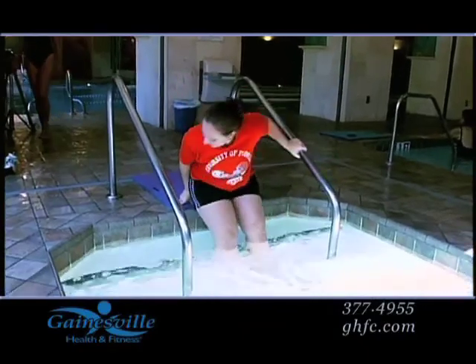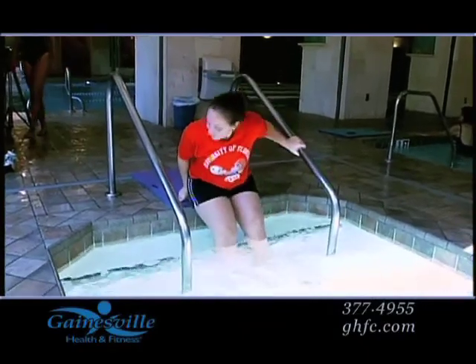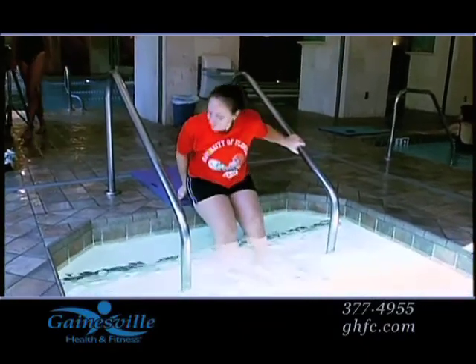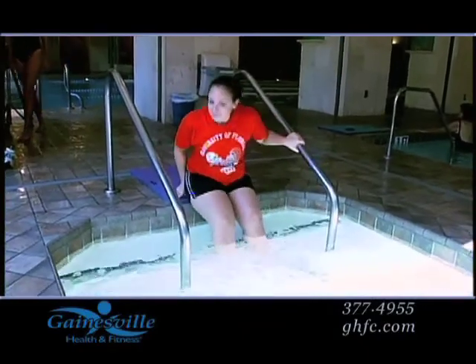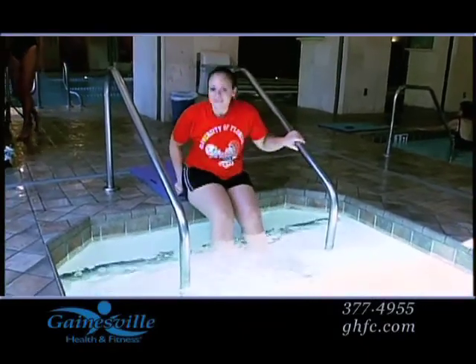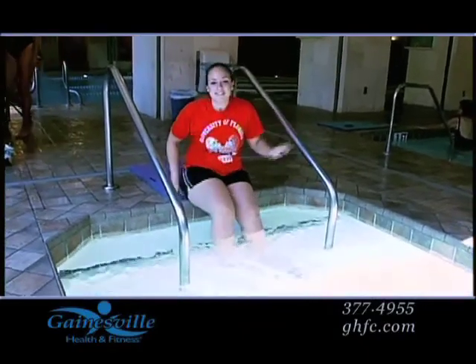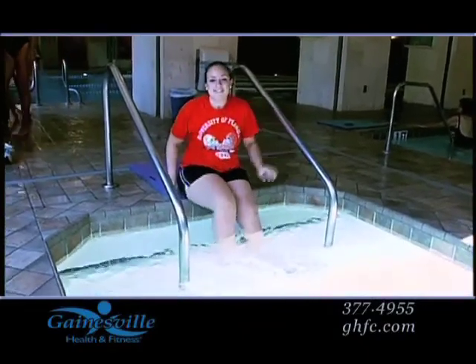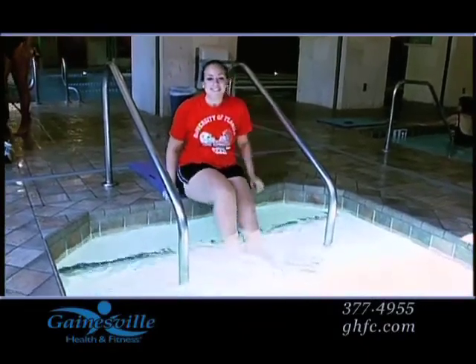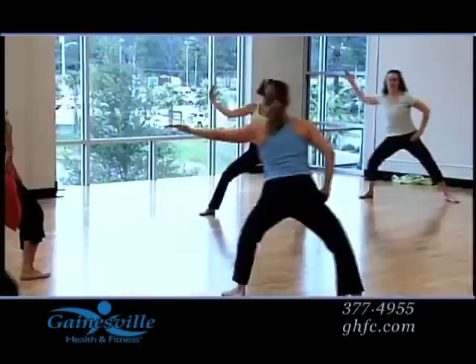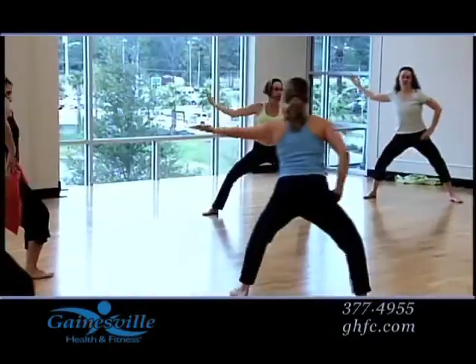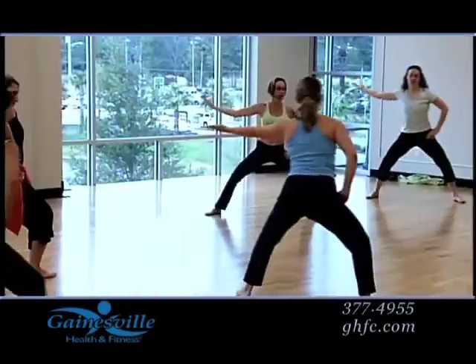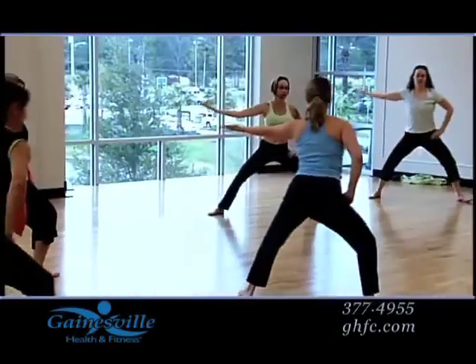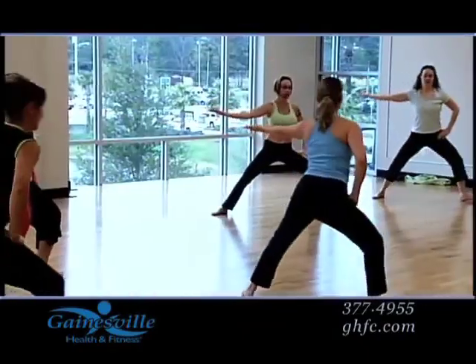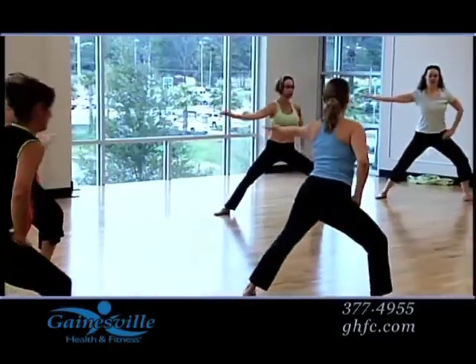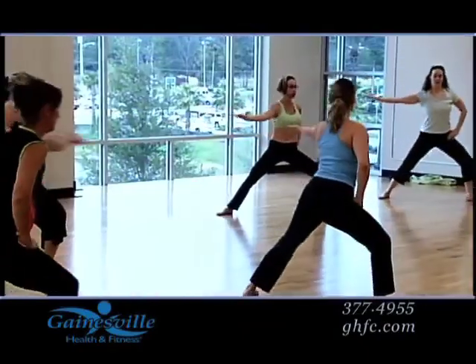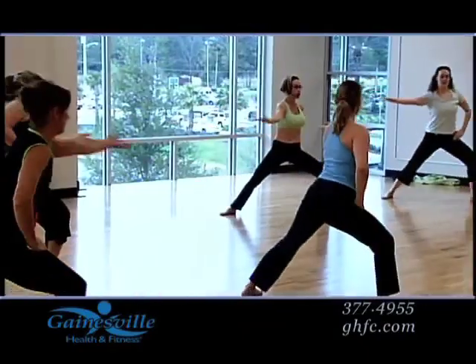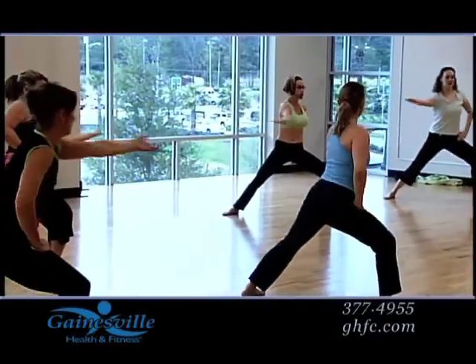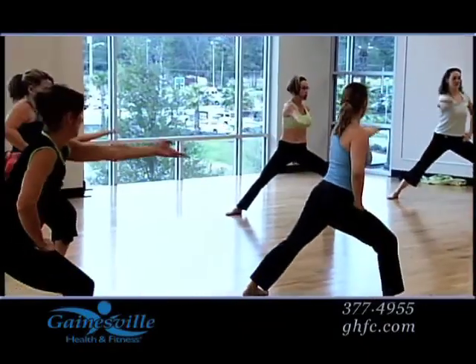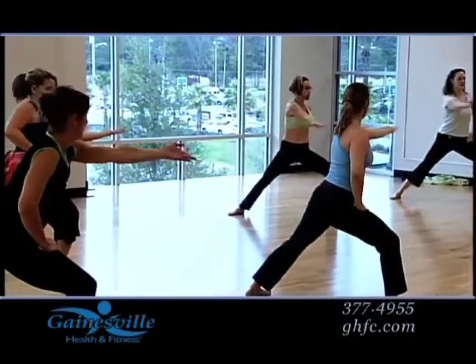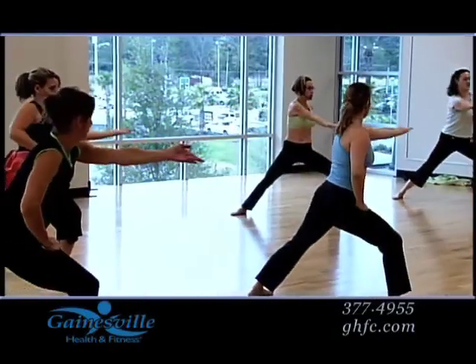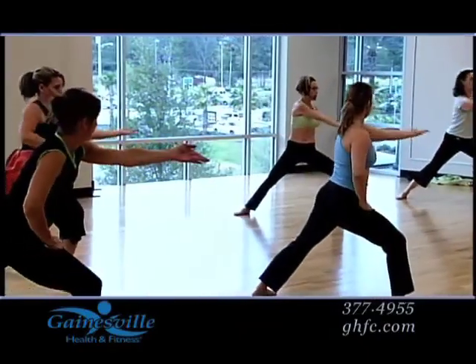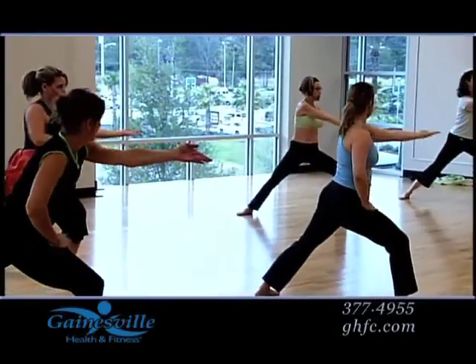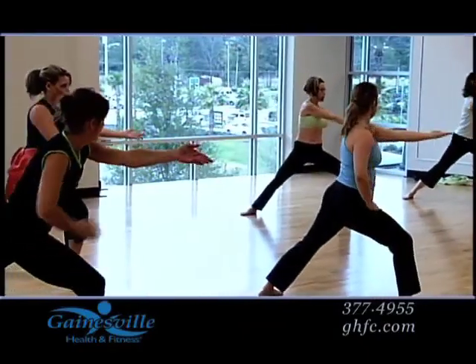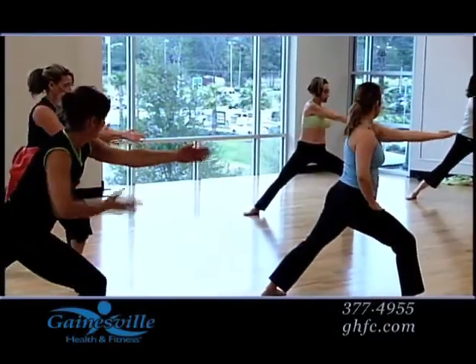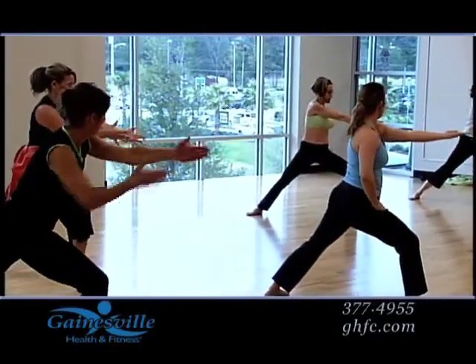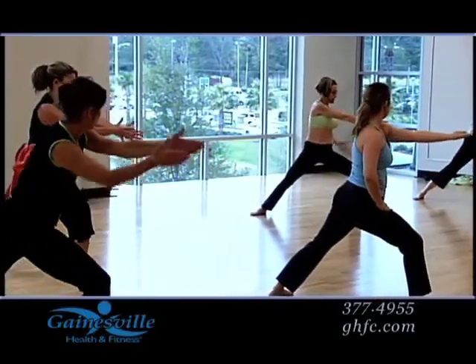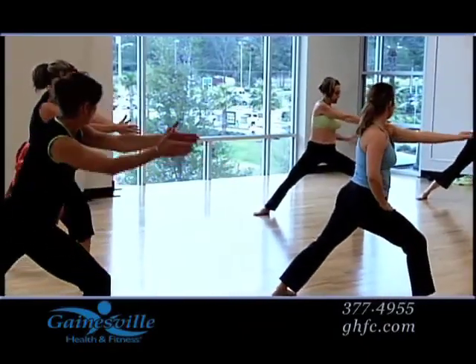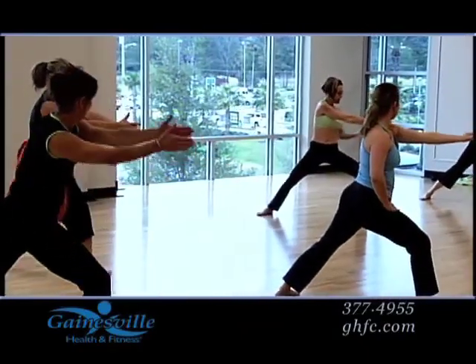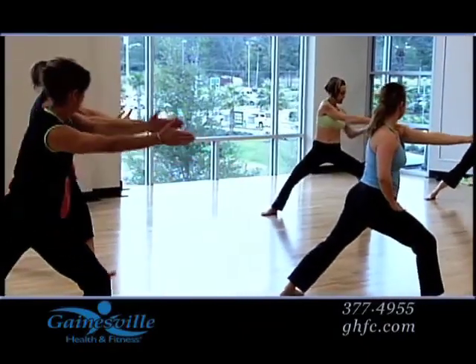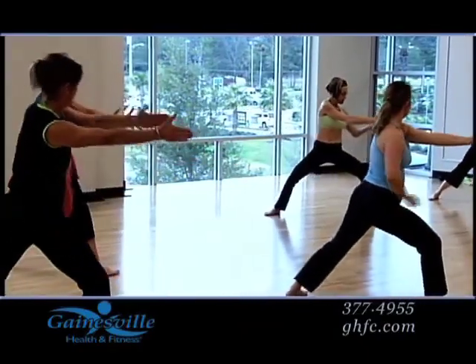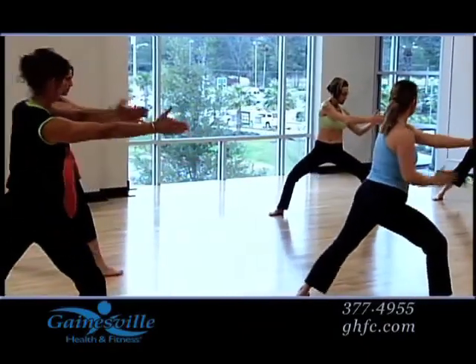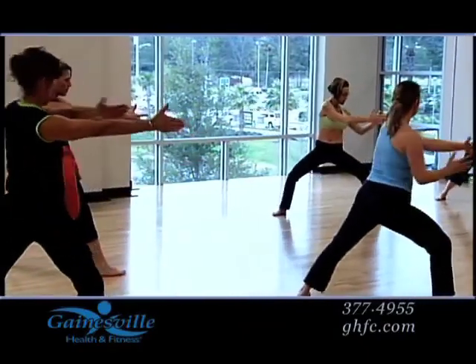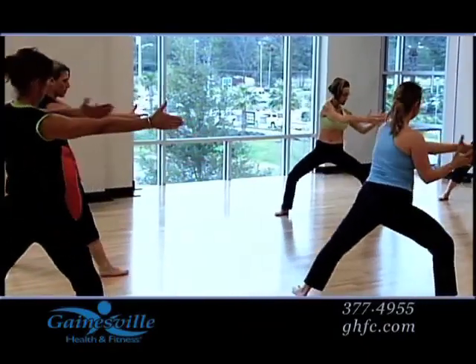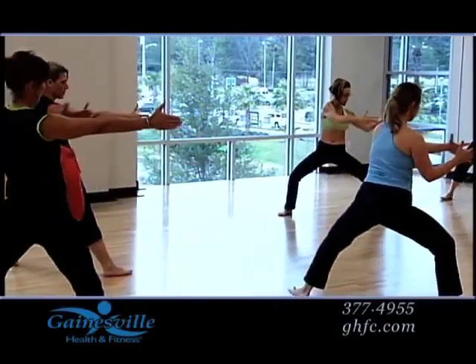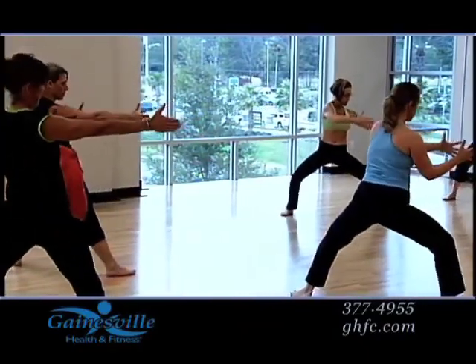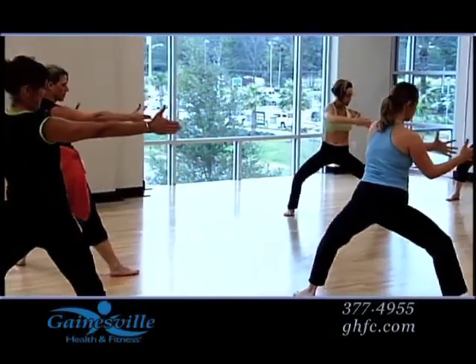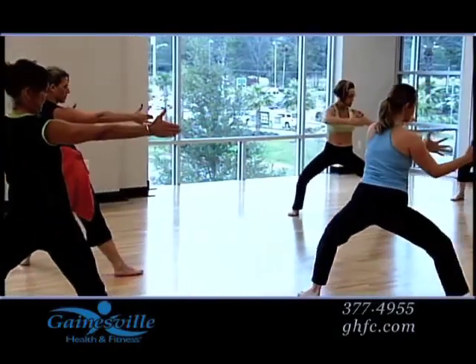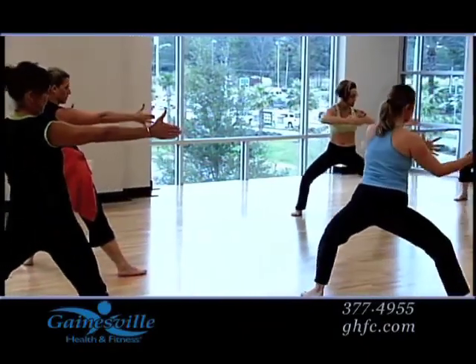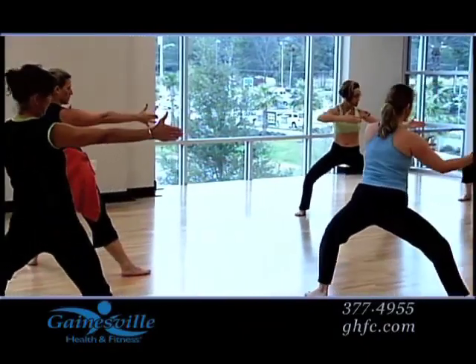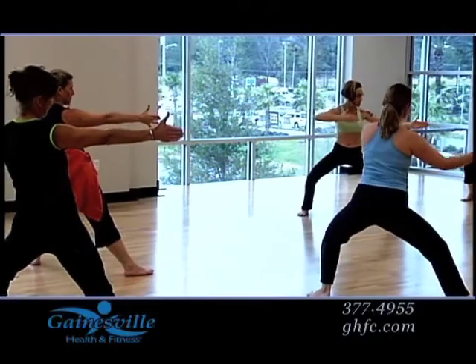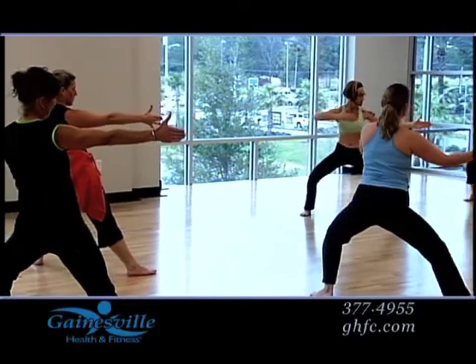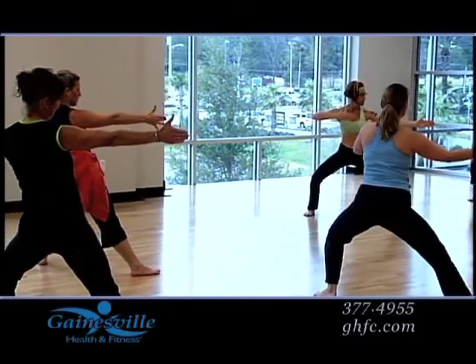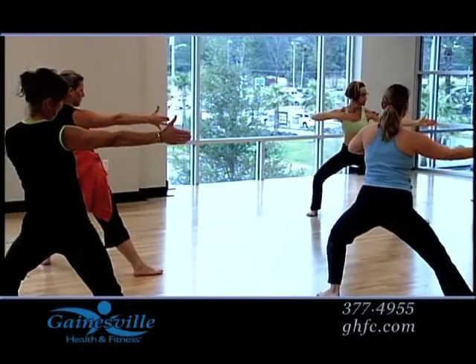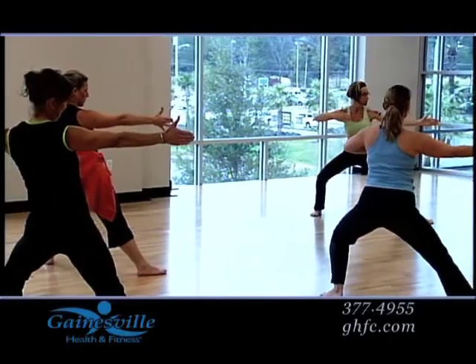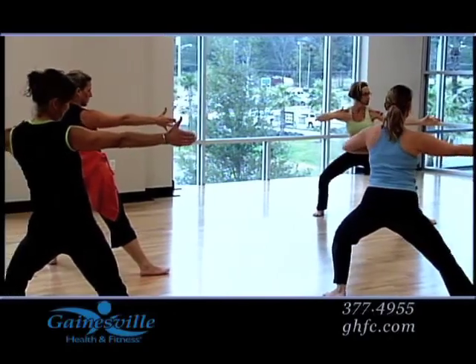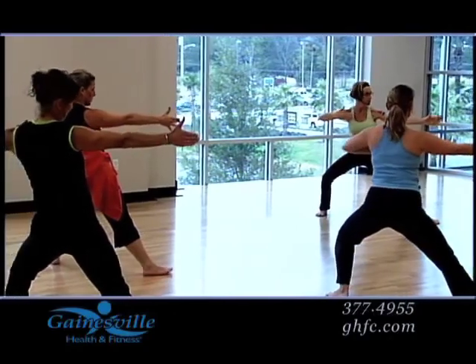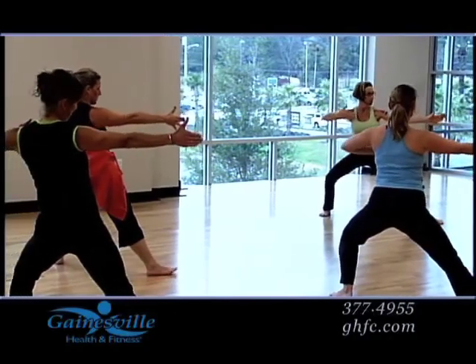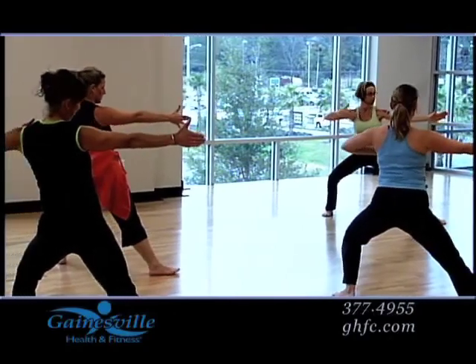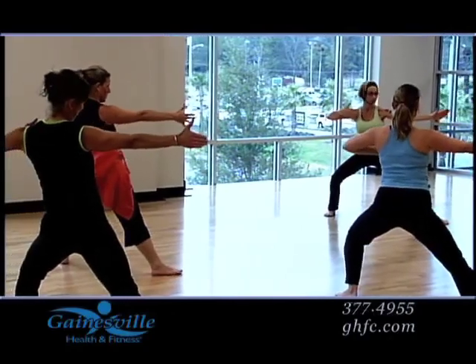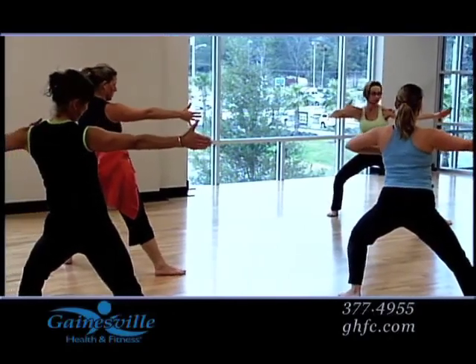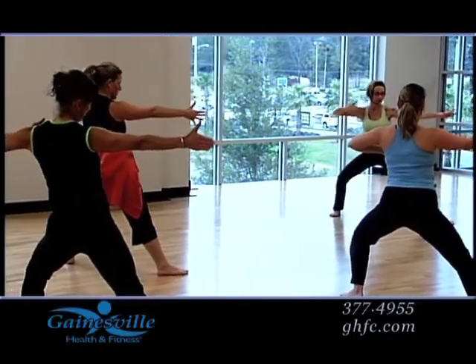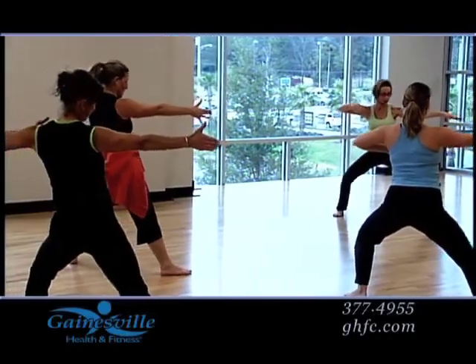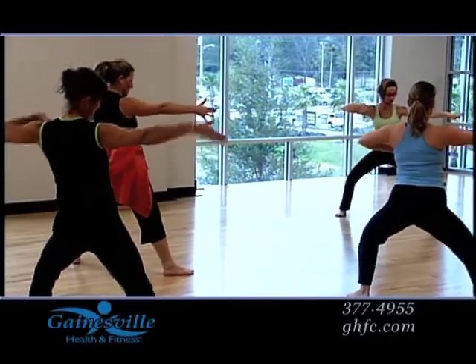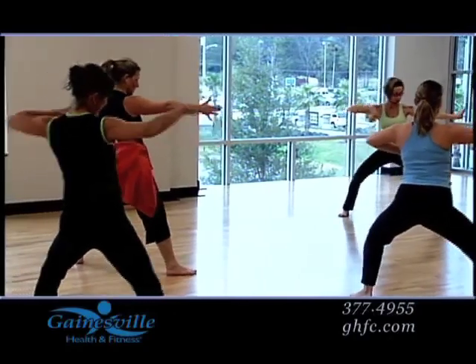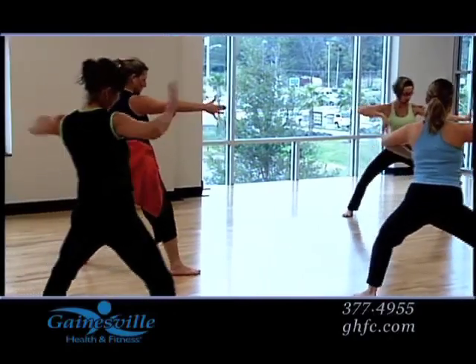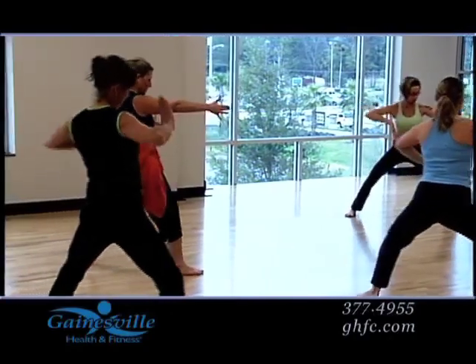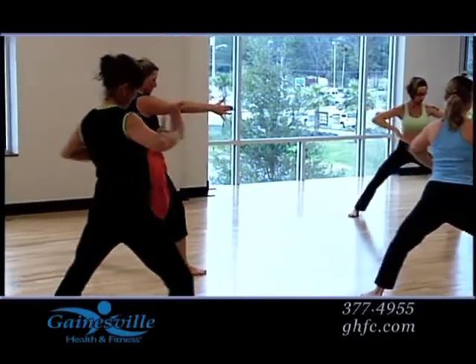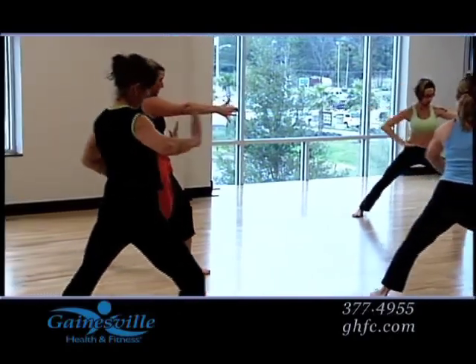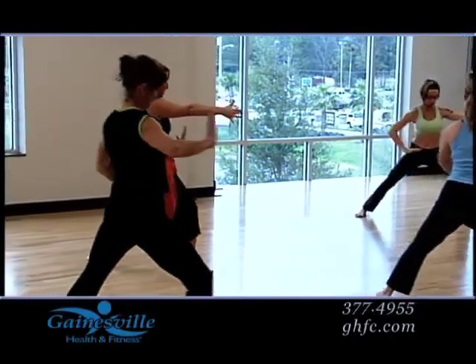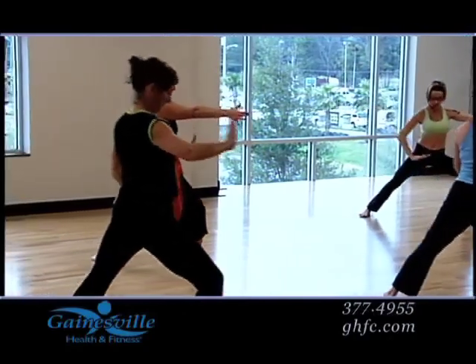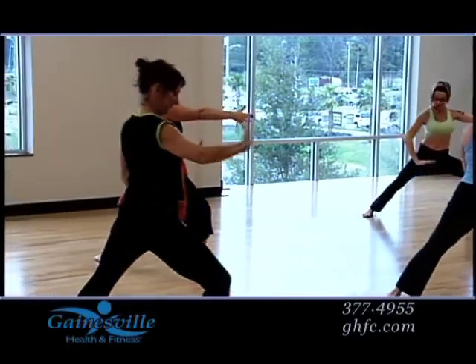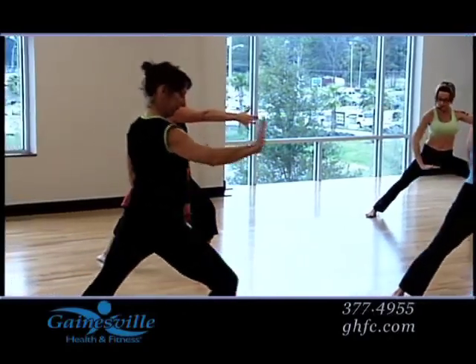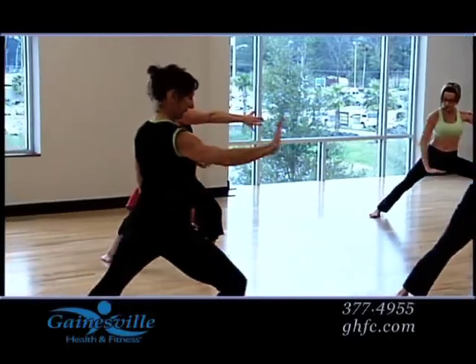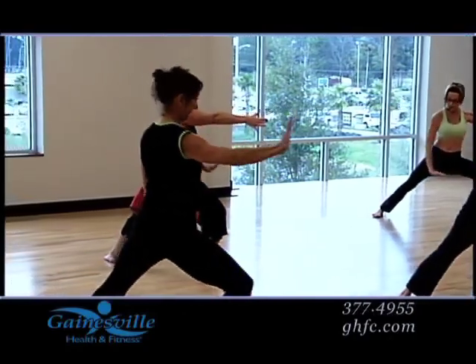For land lovers, we have Tai Chi classes by the Arthritis Foundation, Chi Kung, stretching classes and body flow.